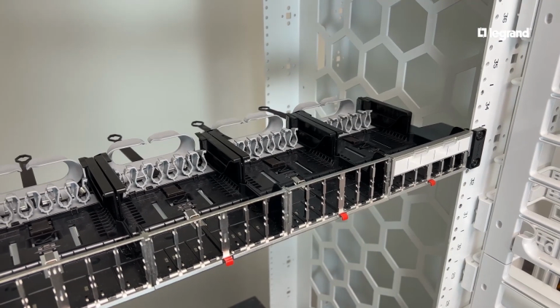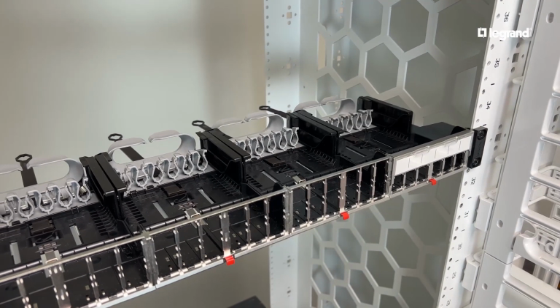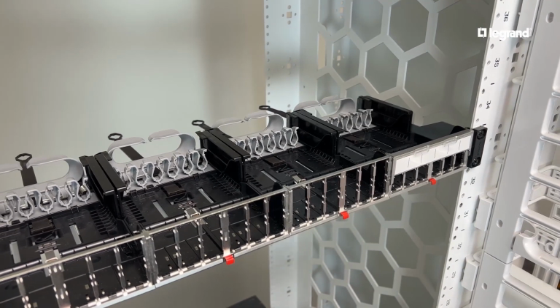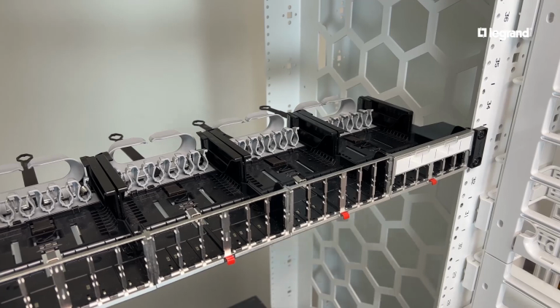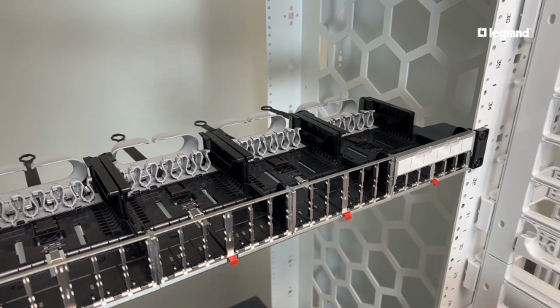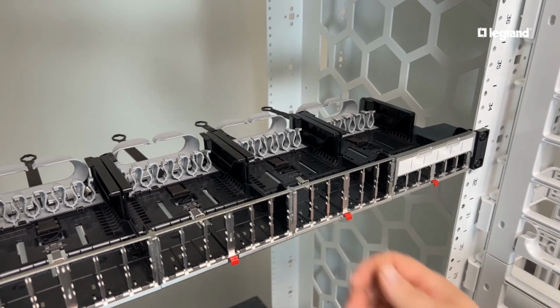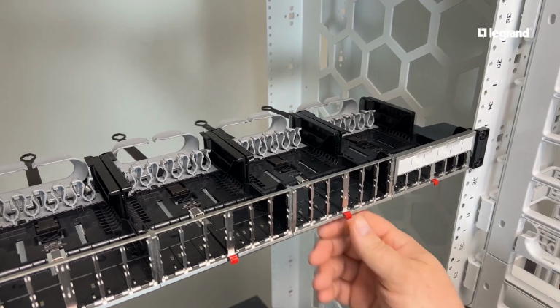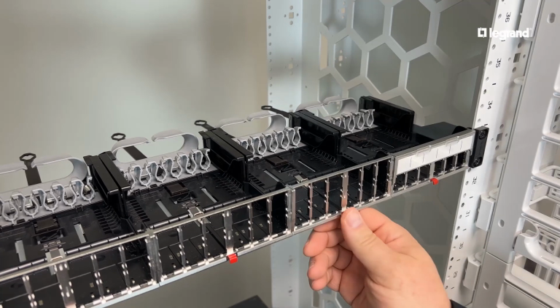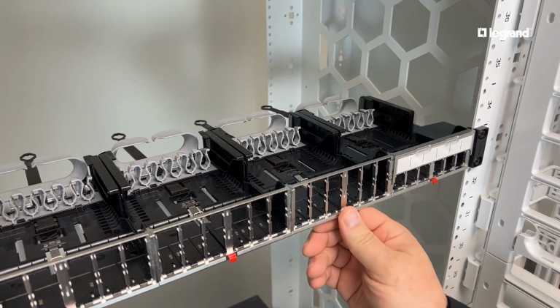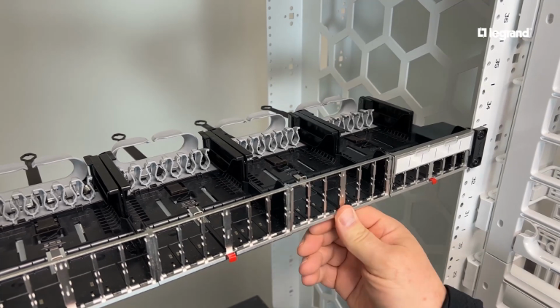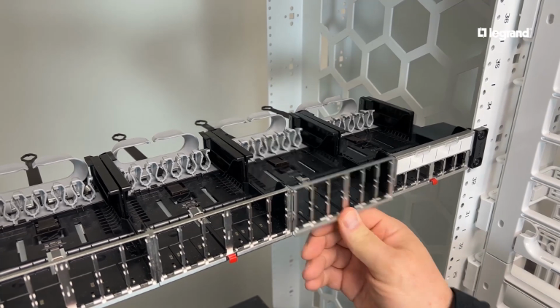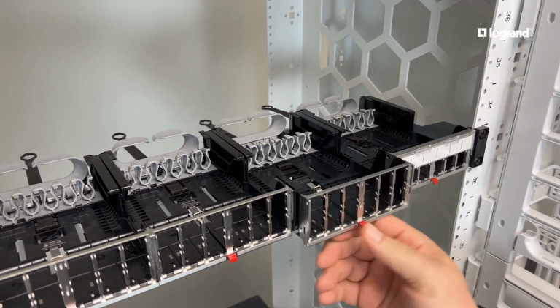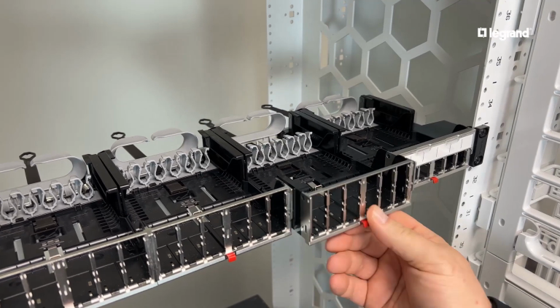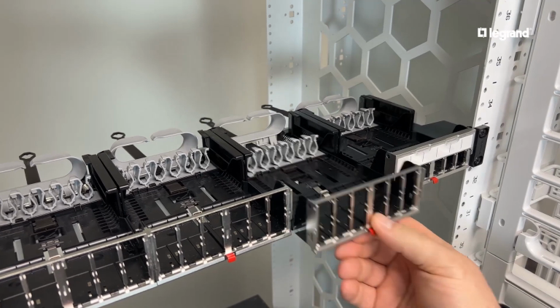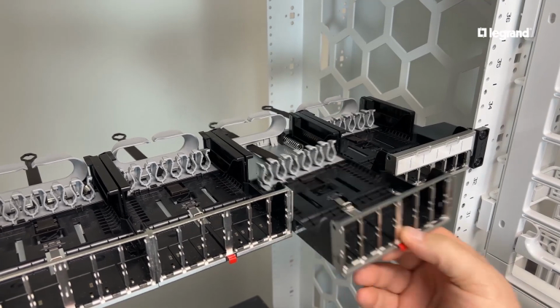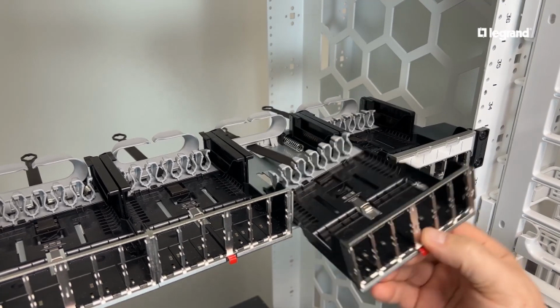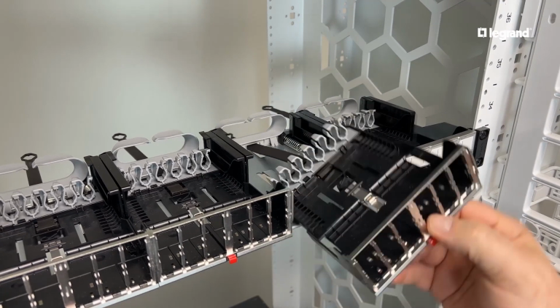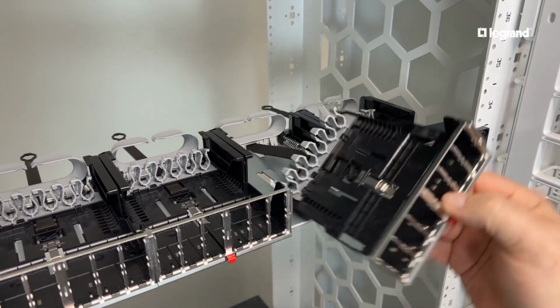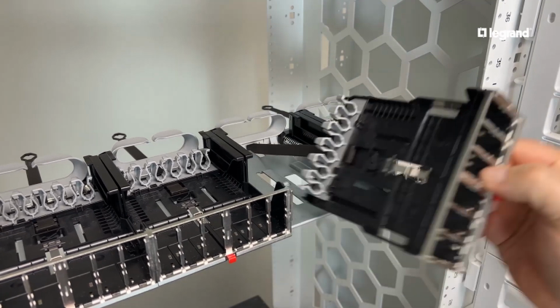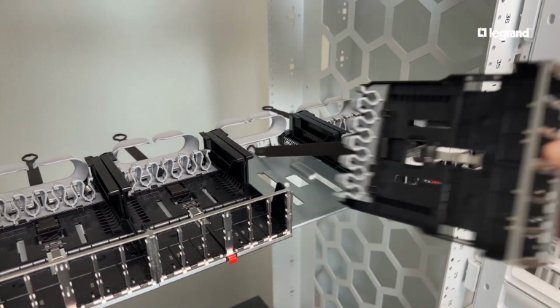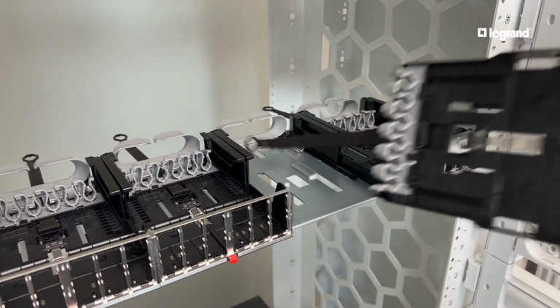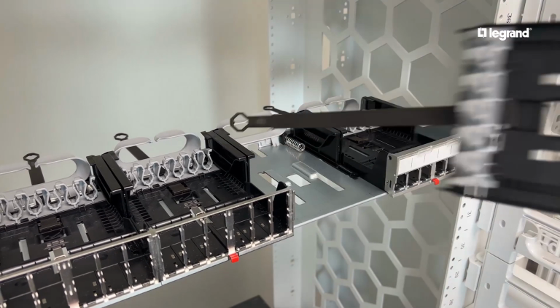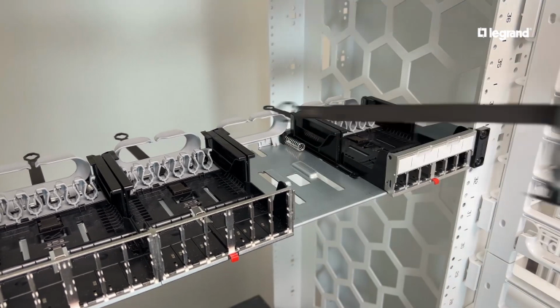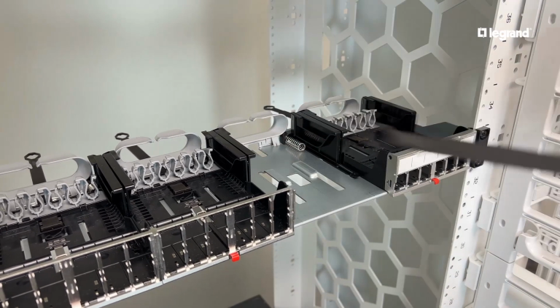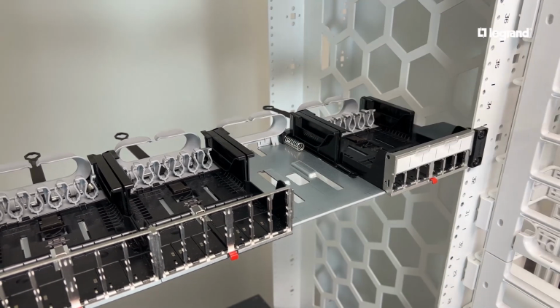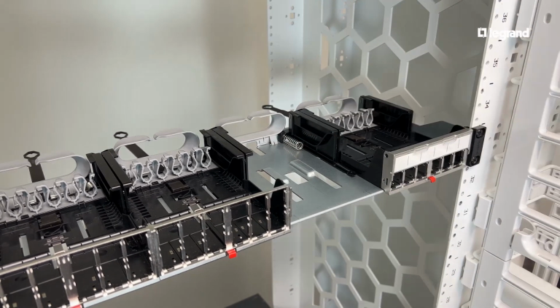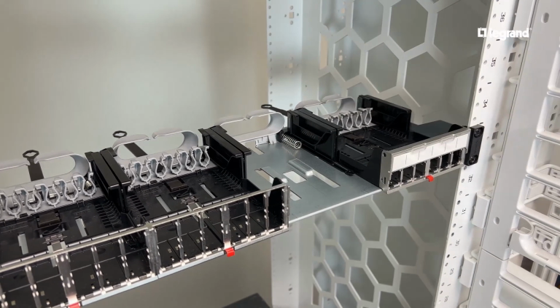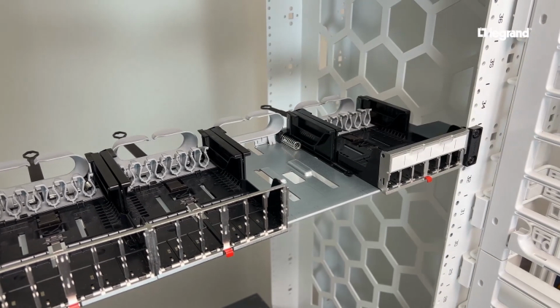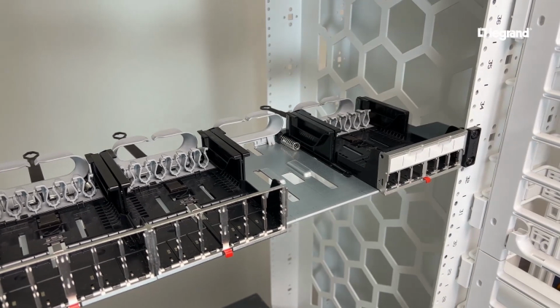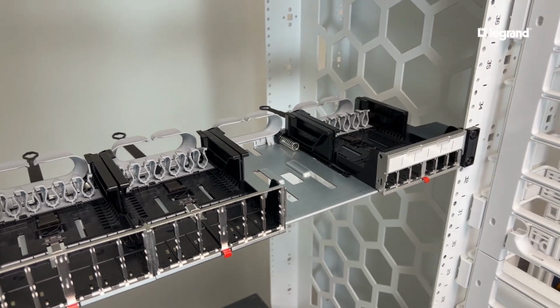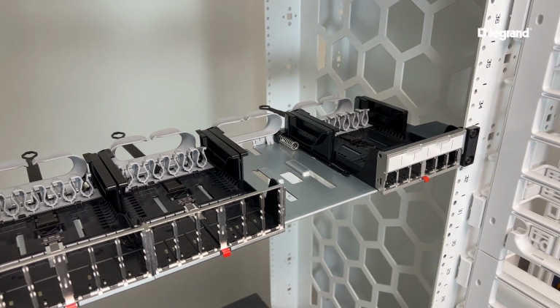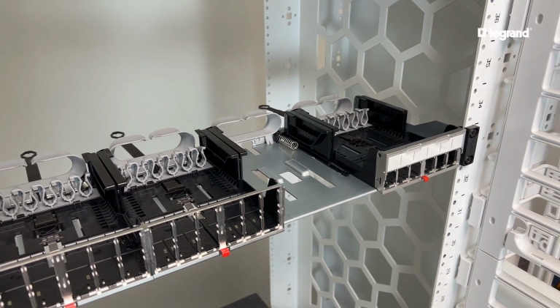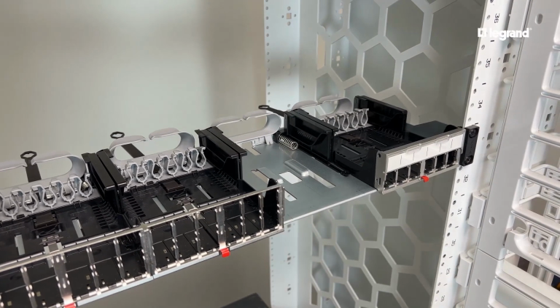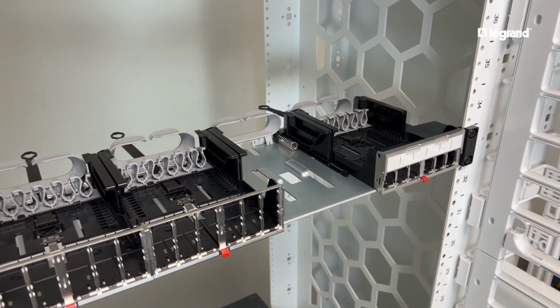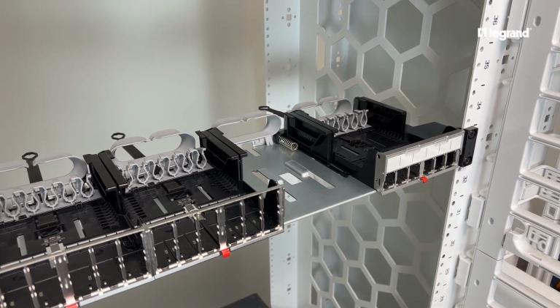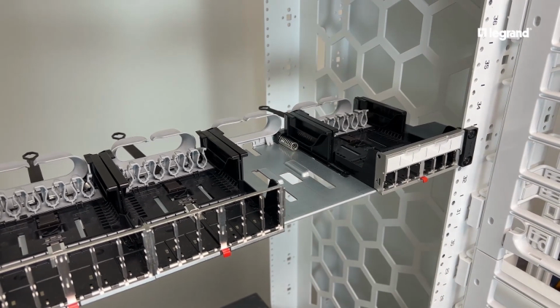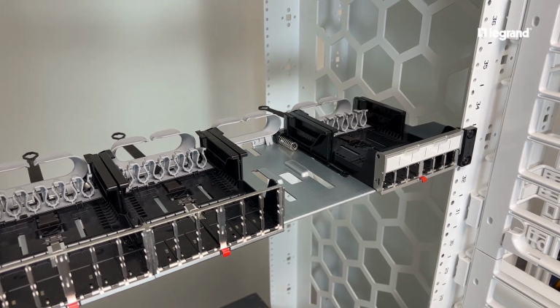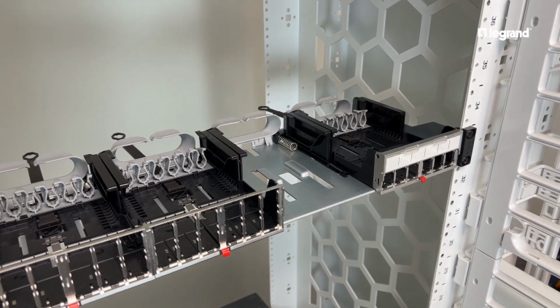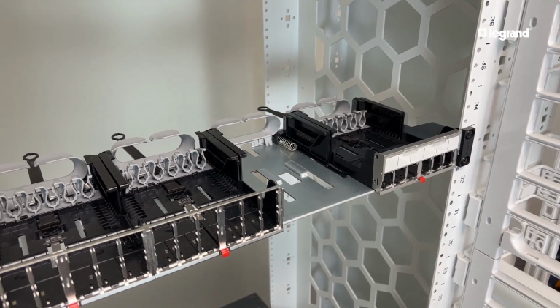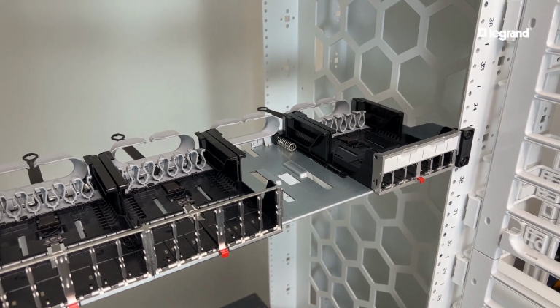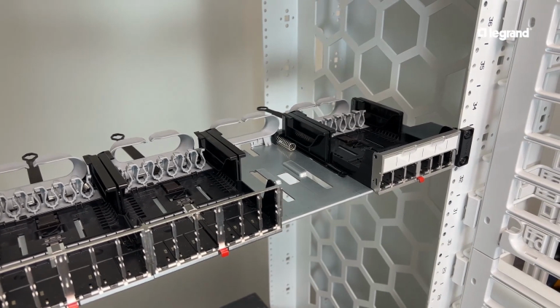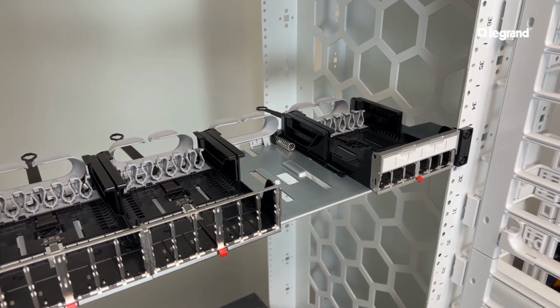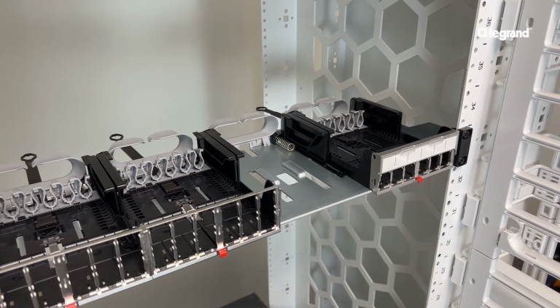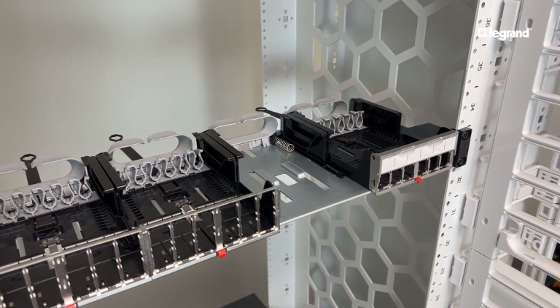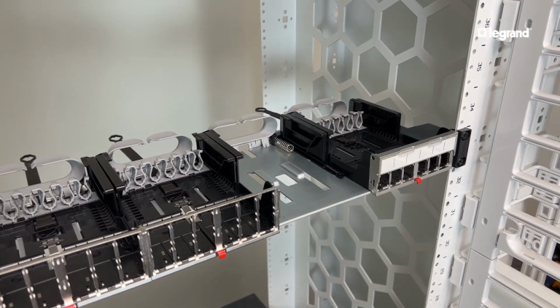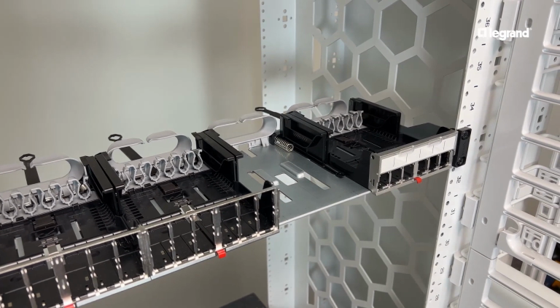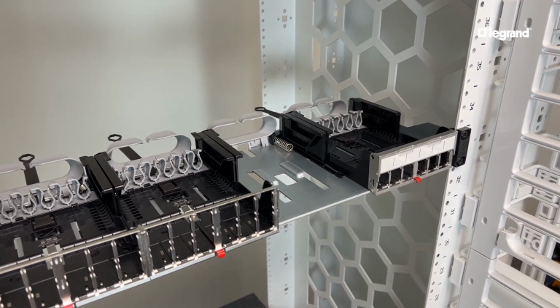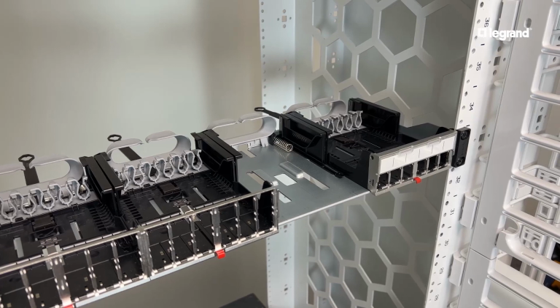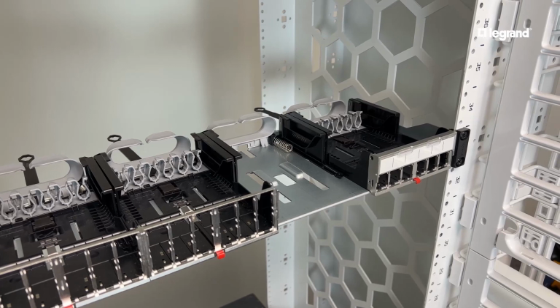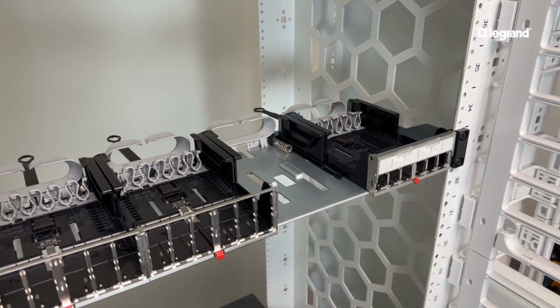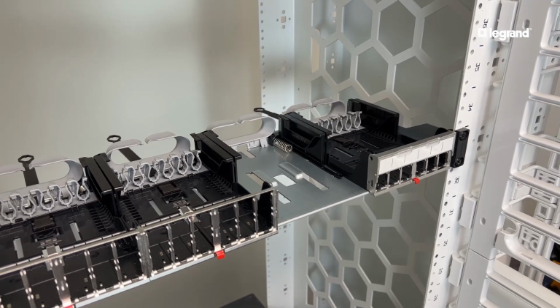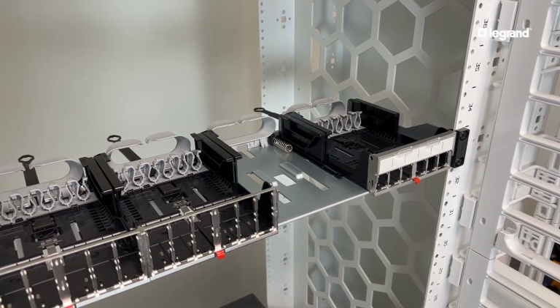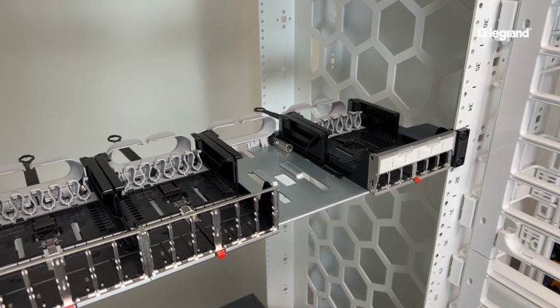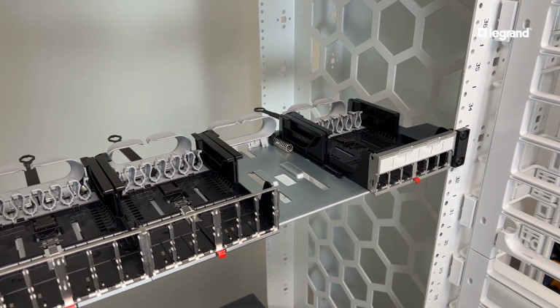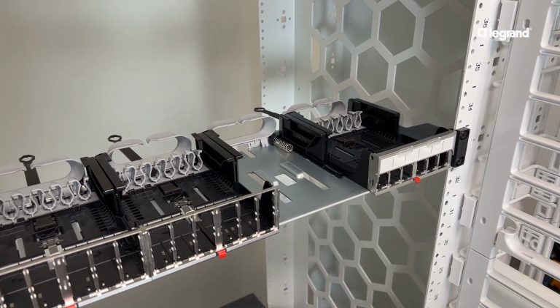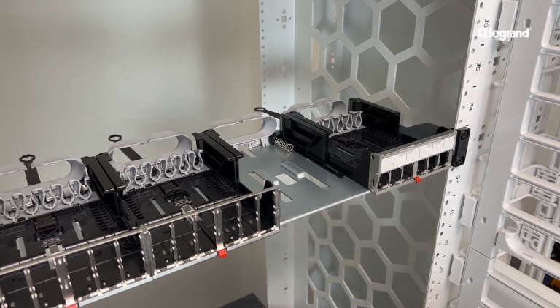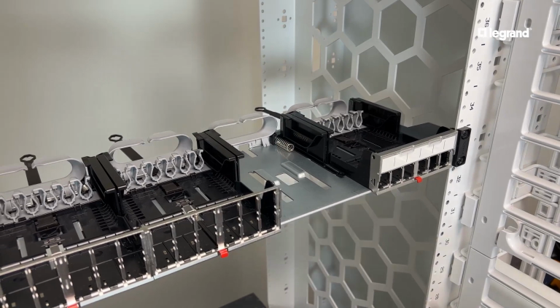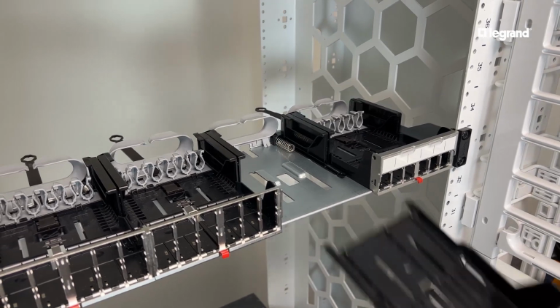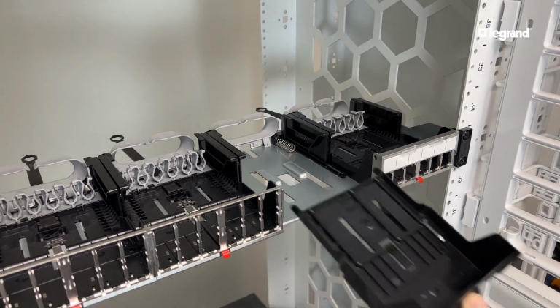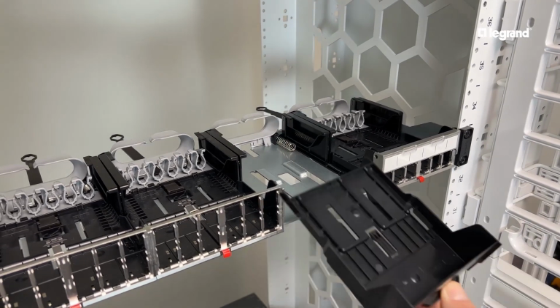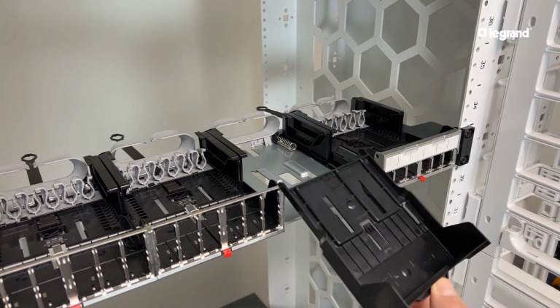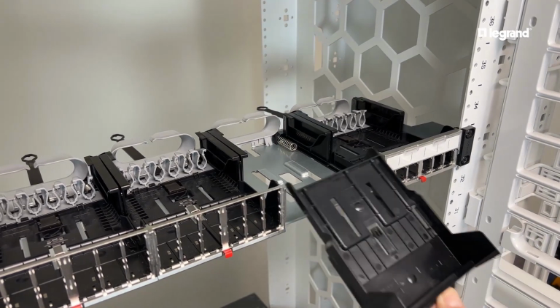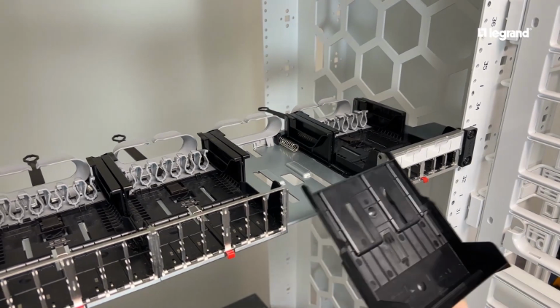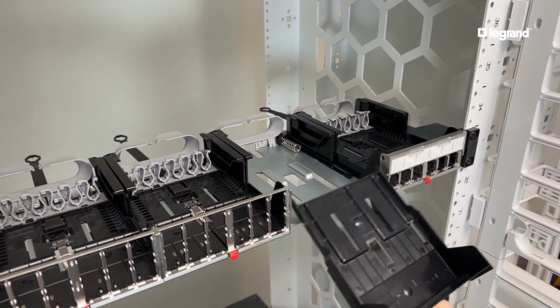Cassettes are interchangeable within the panel frame, and available options include a 6-port, 12-port, or blanking options.